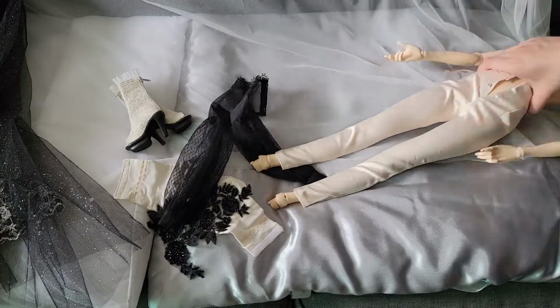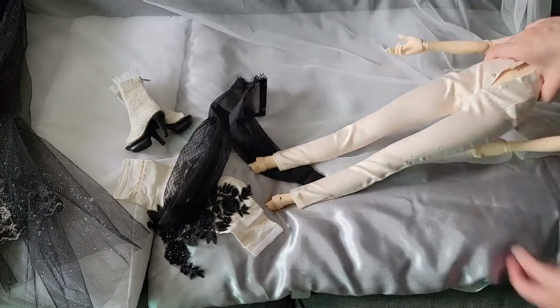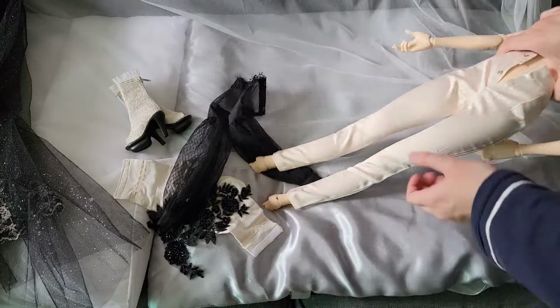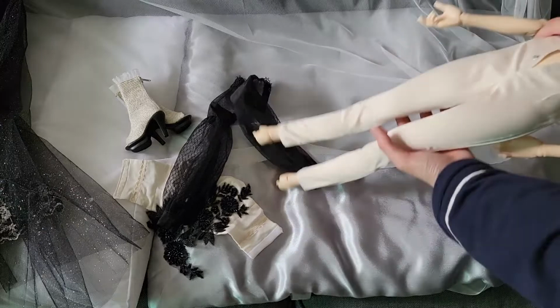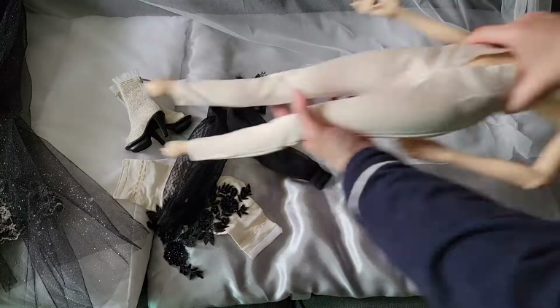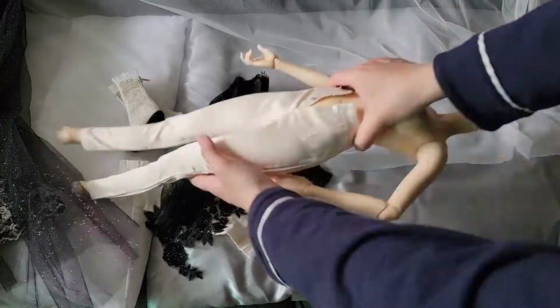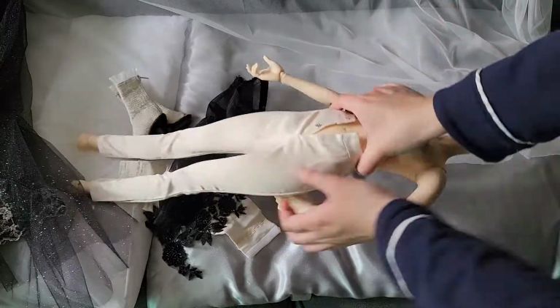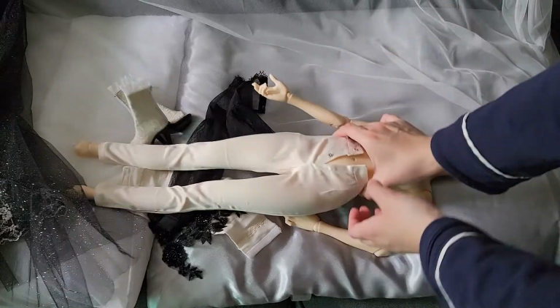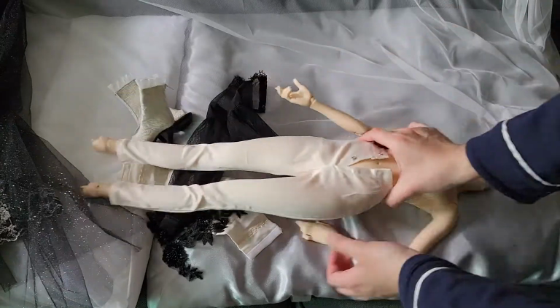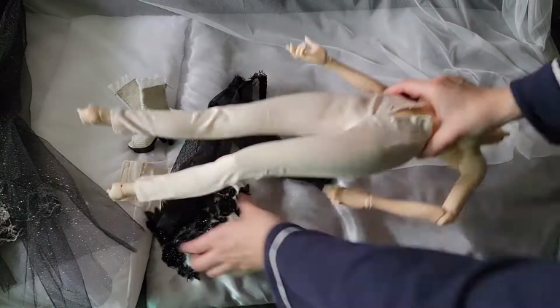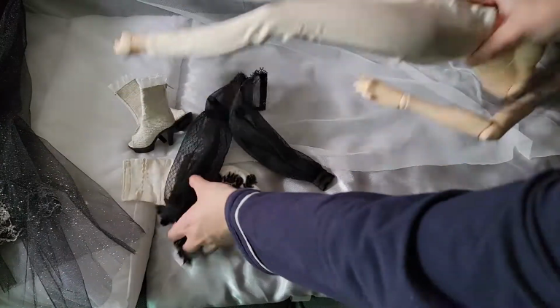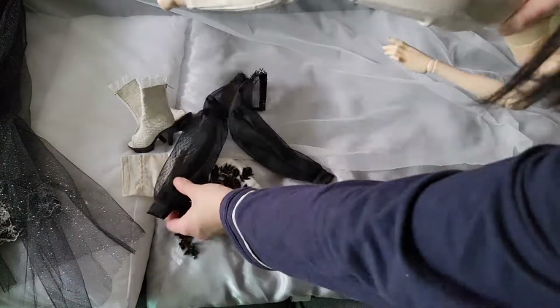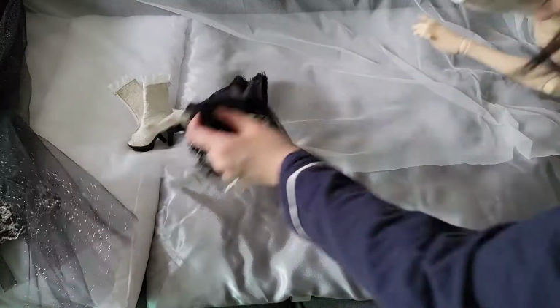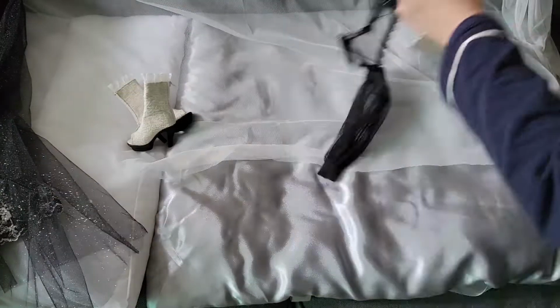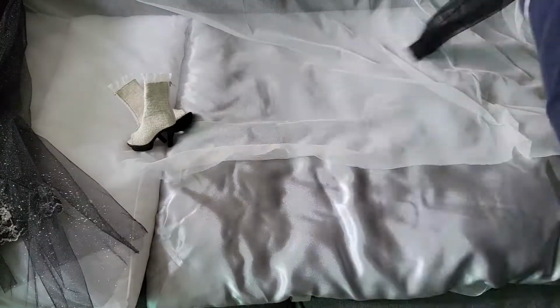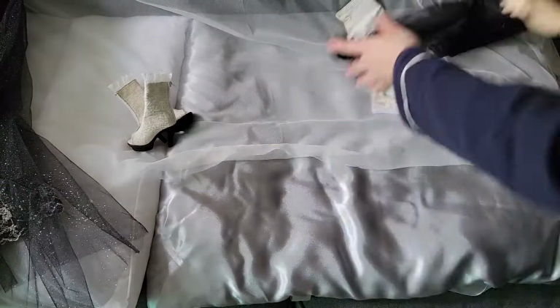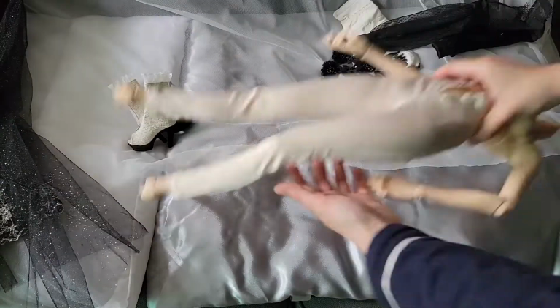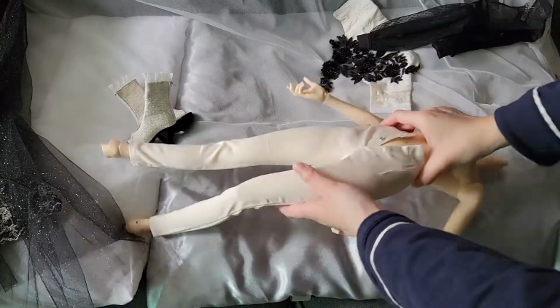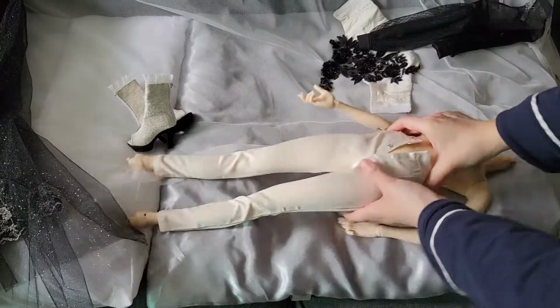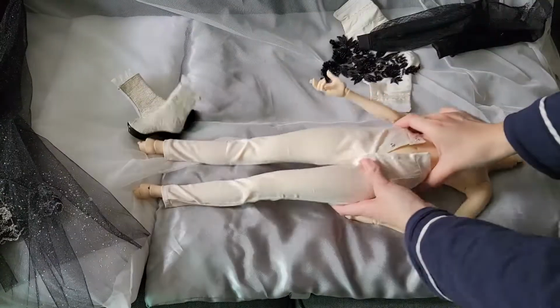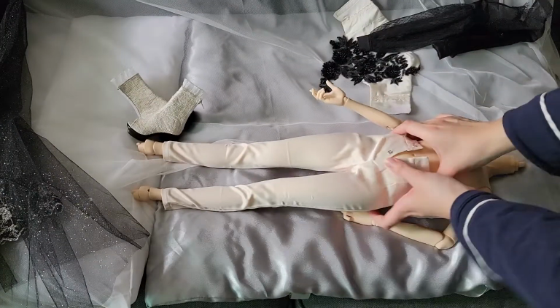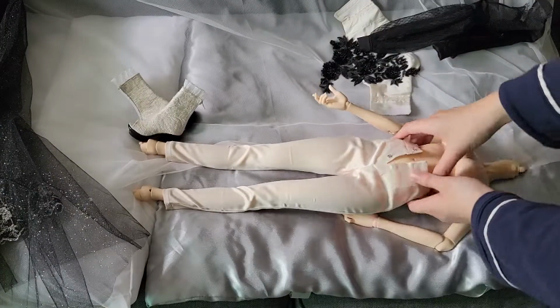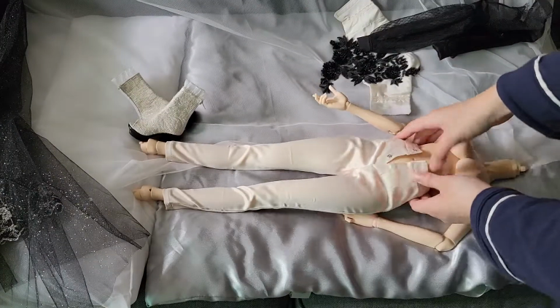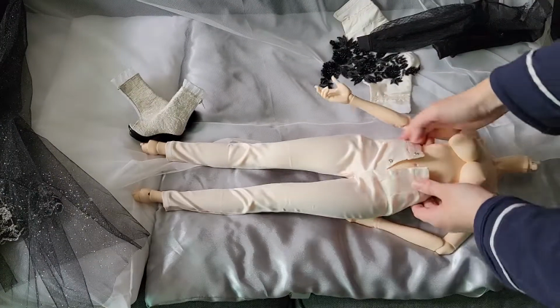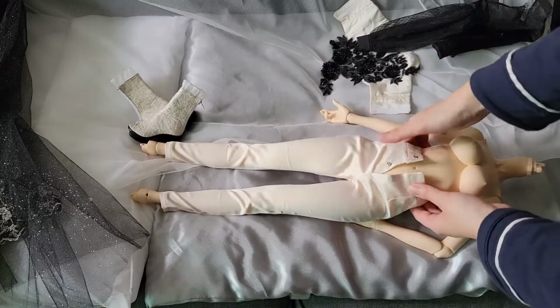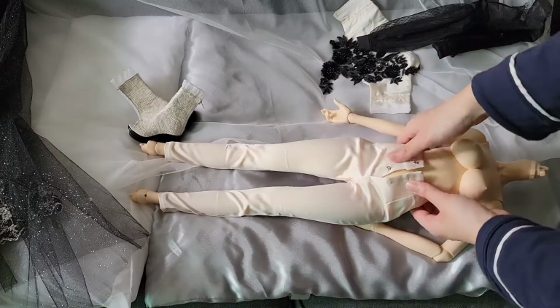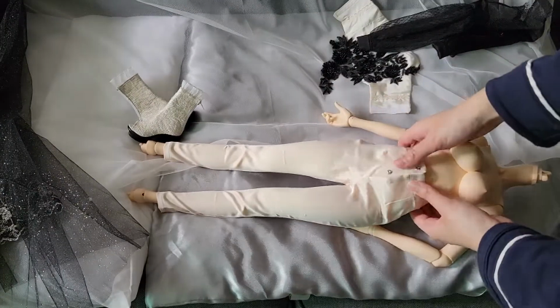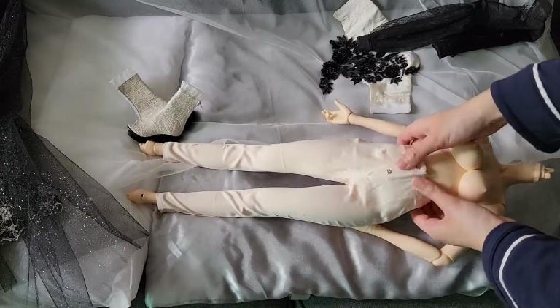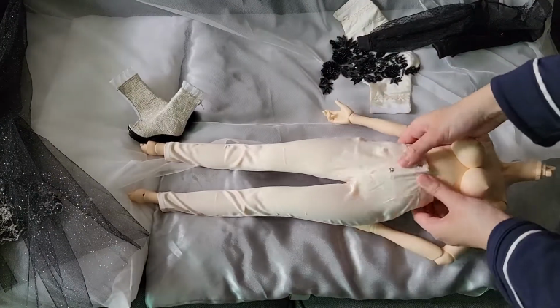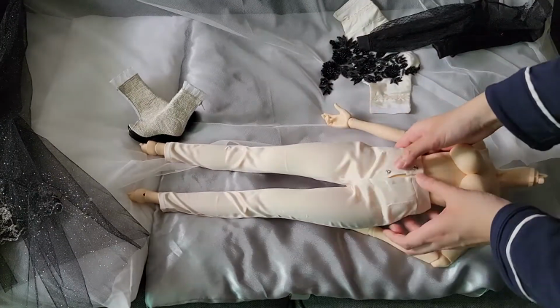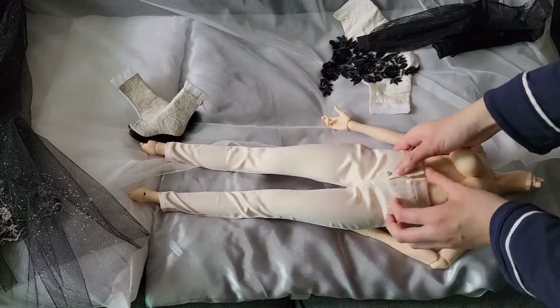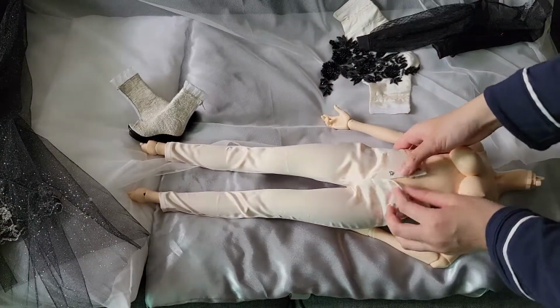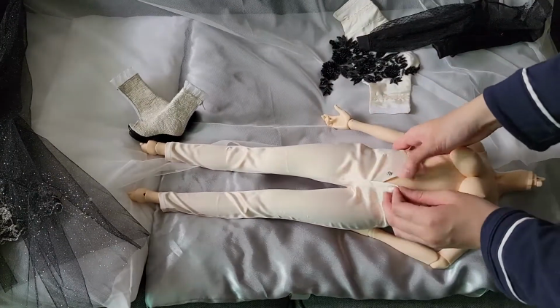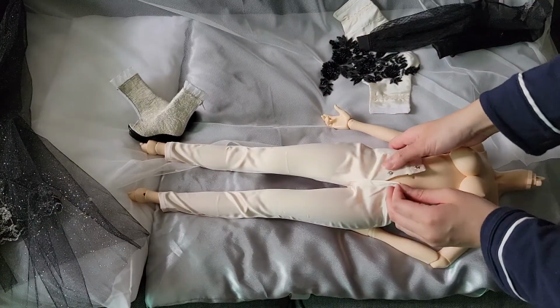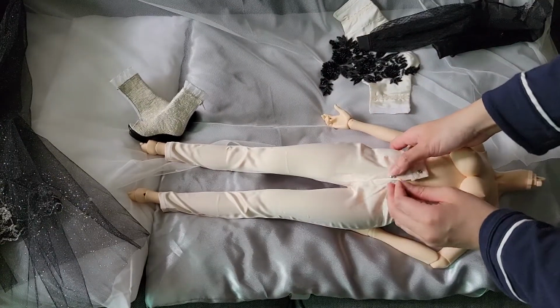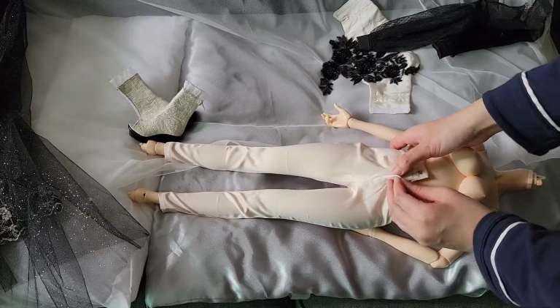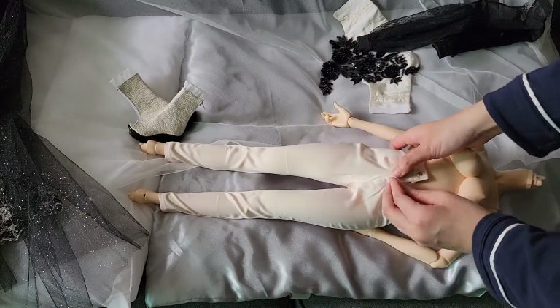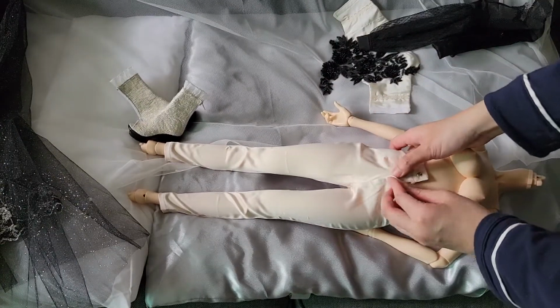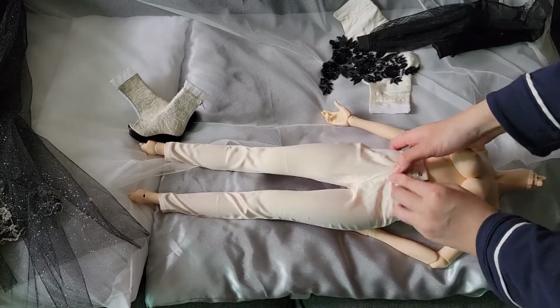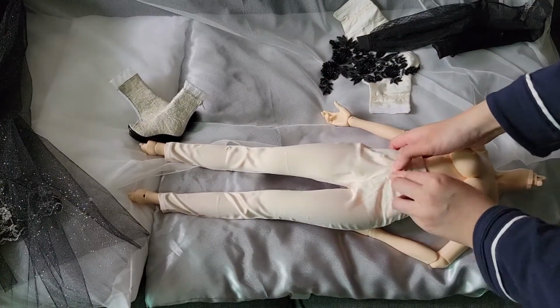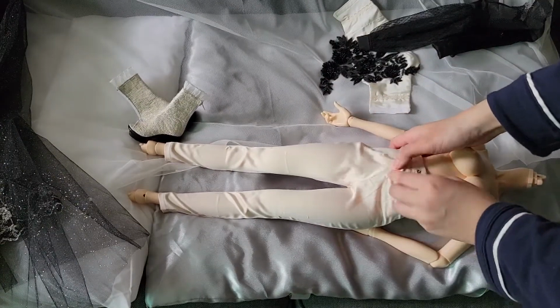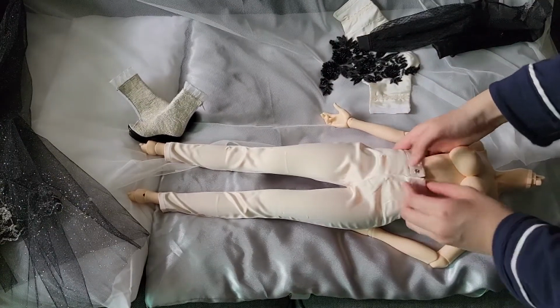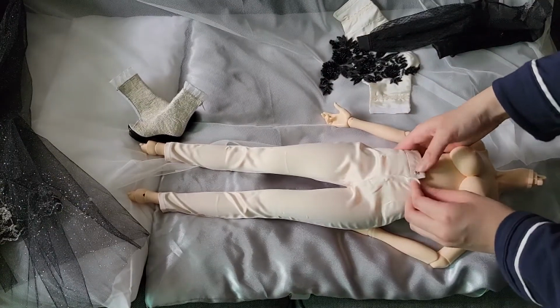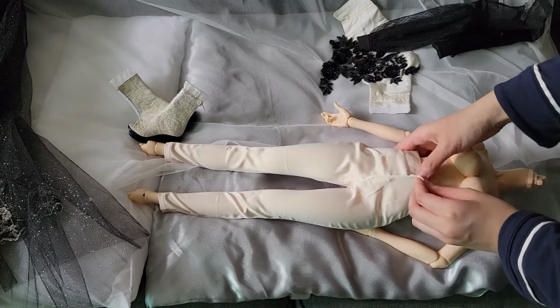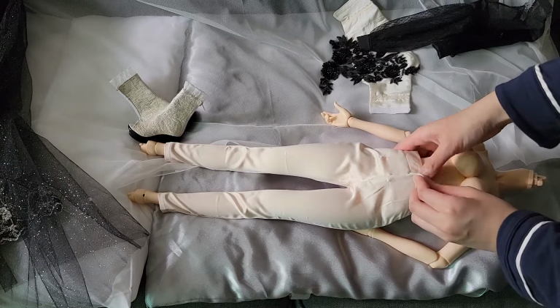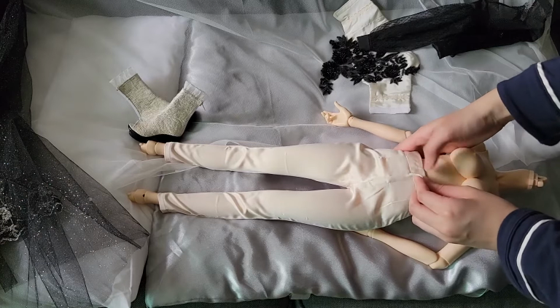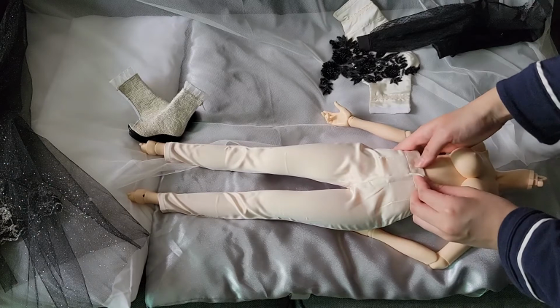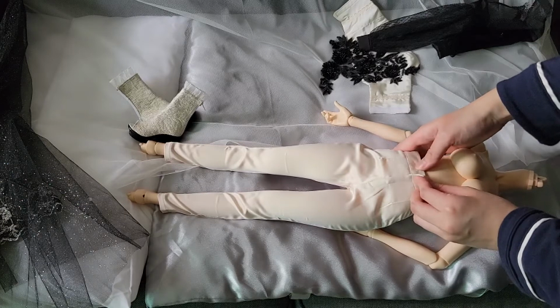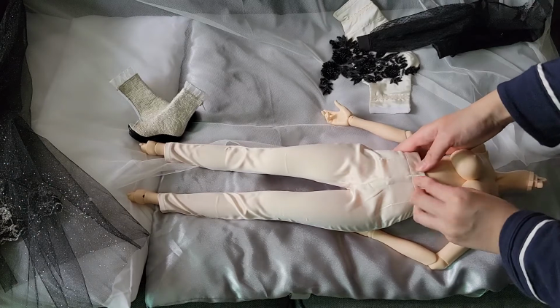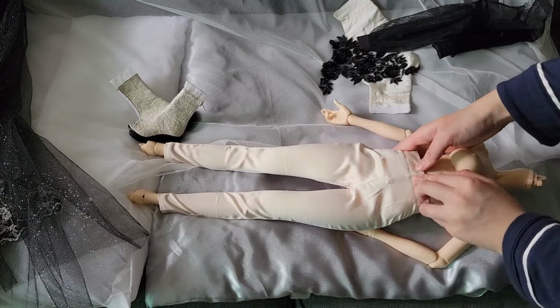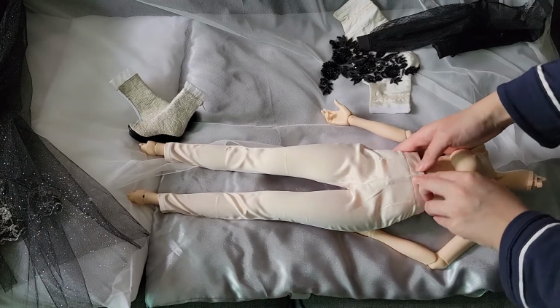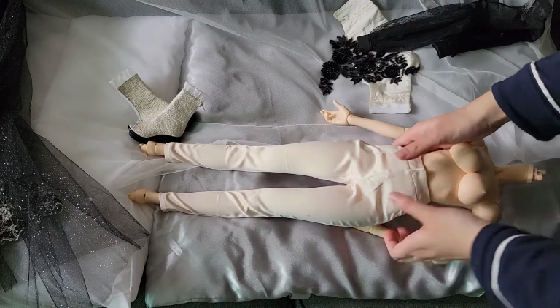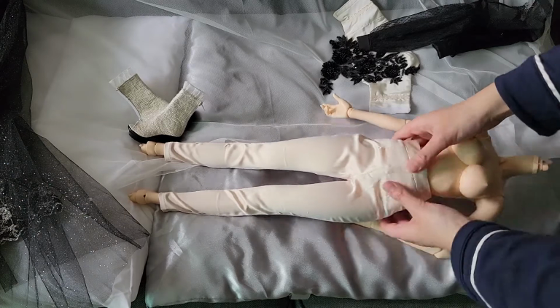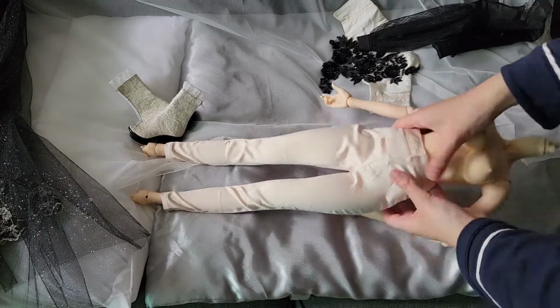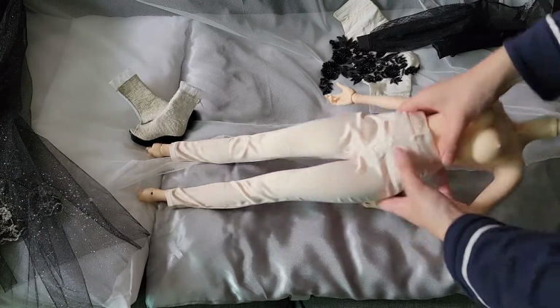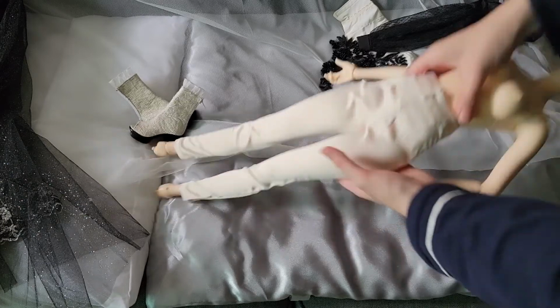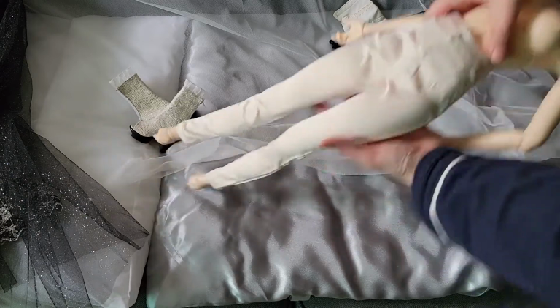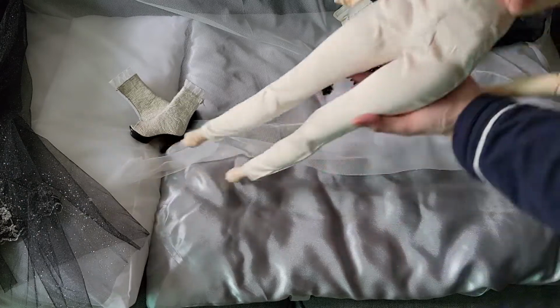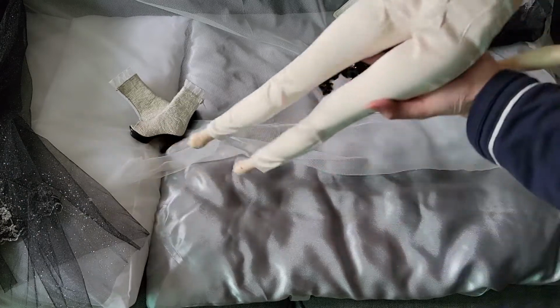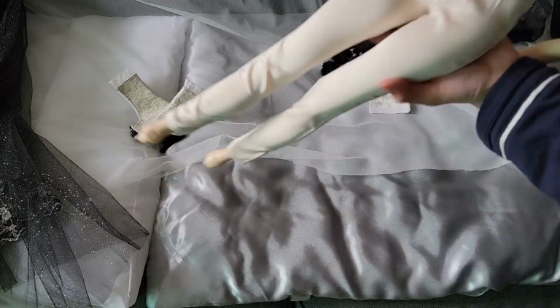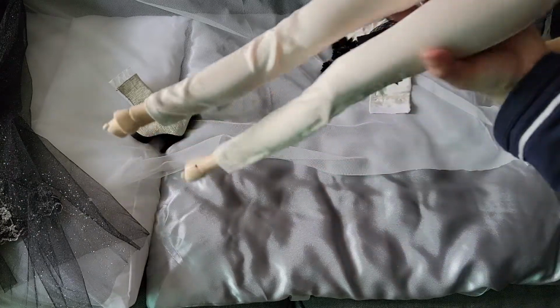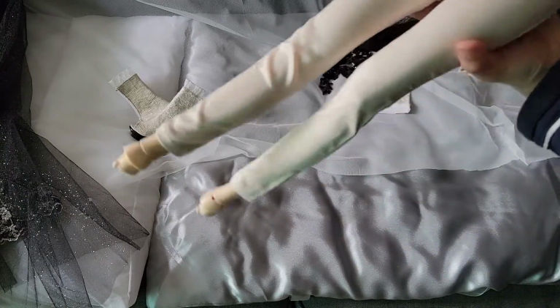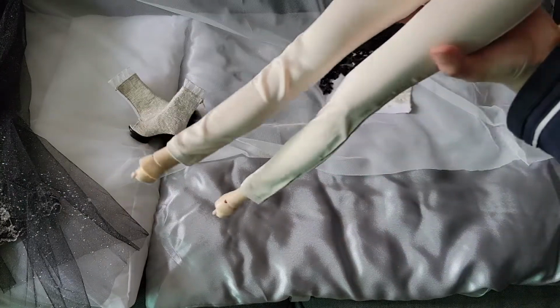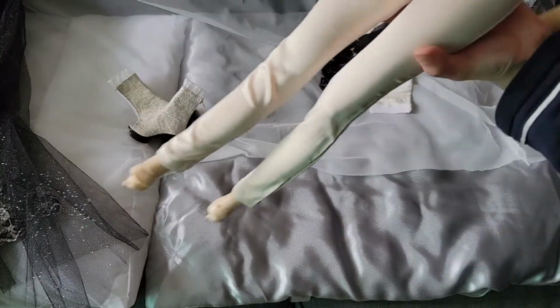You can see the texture is very silky, with two buttons on.